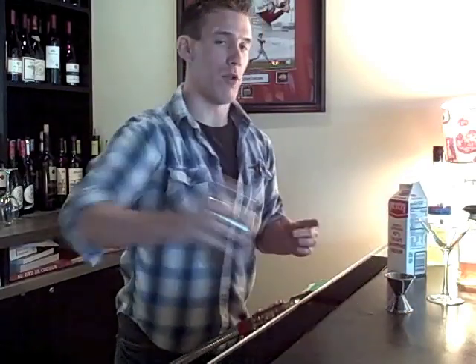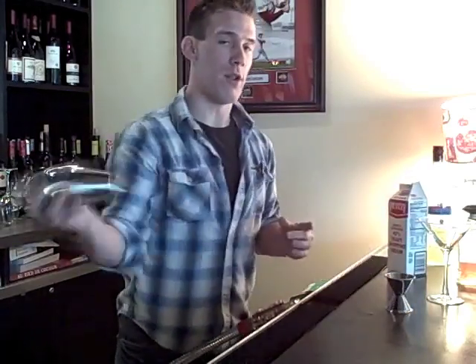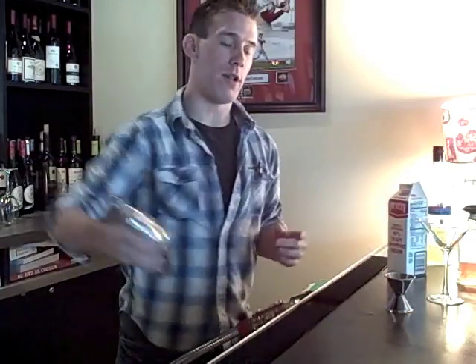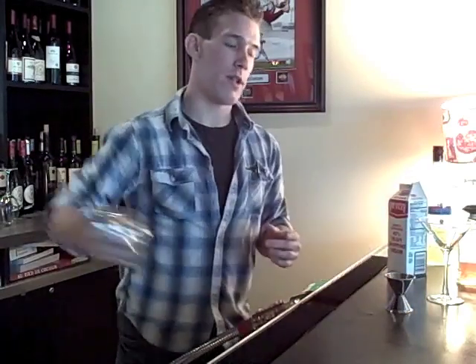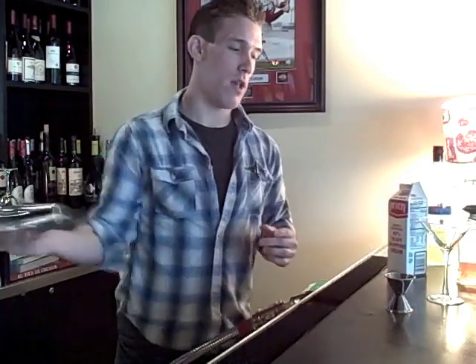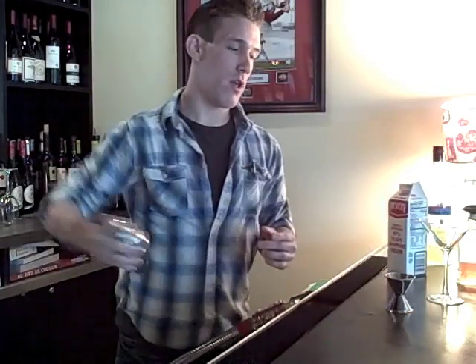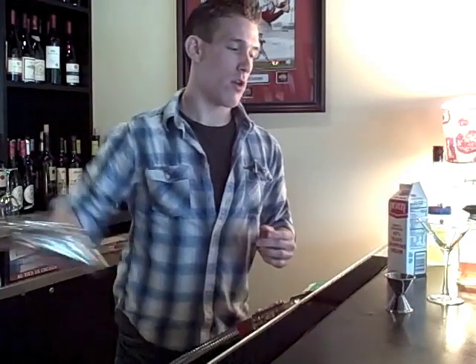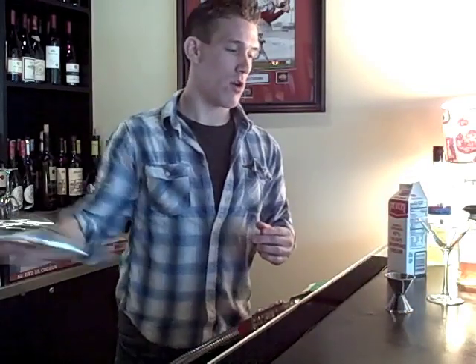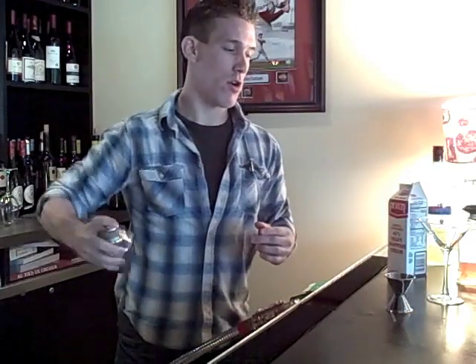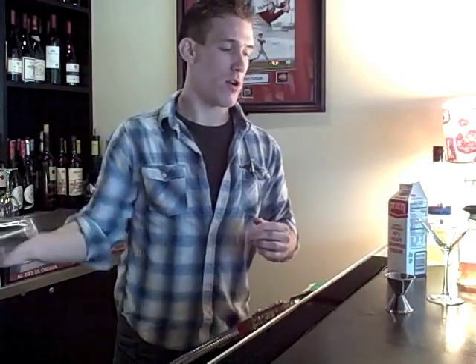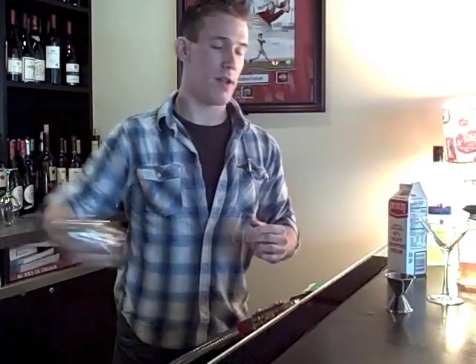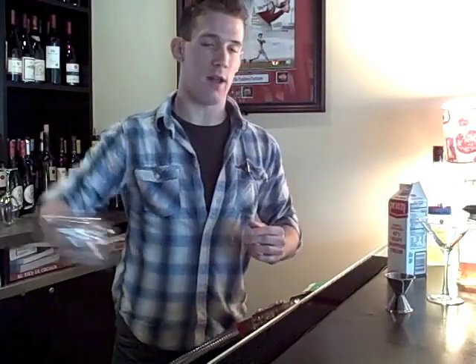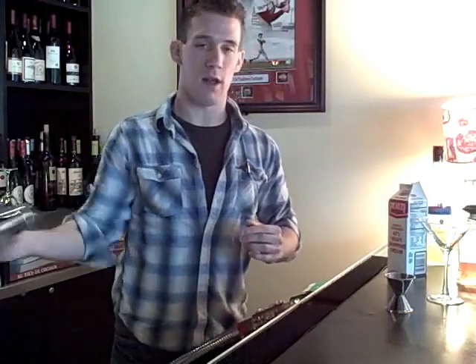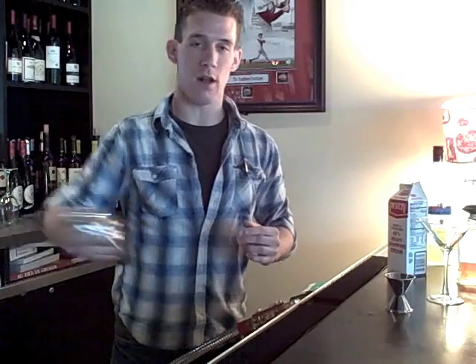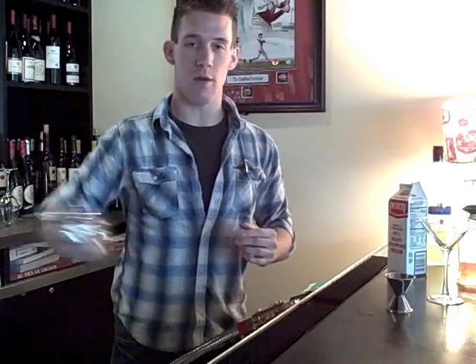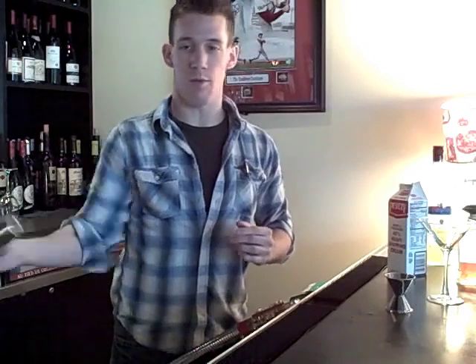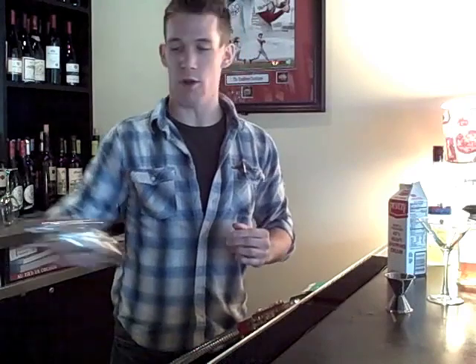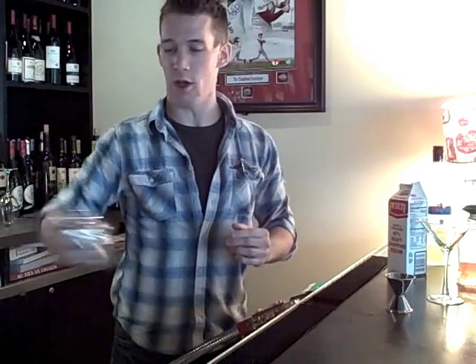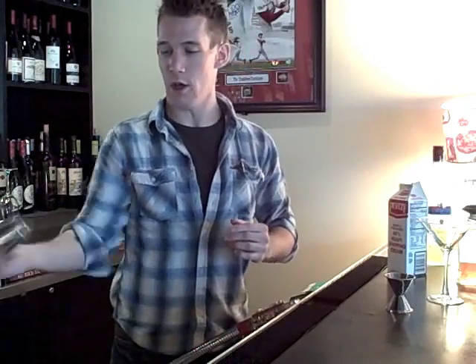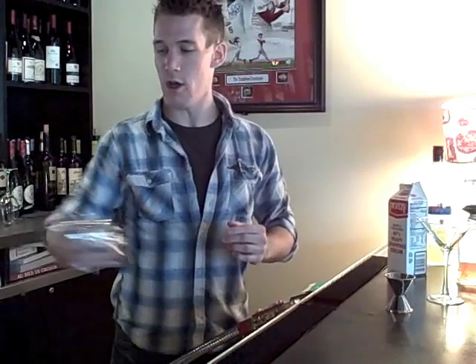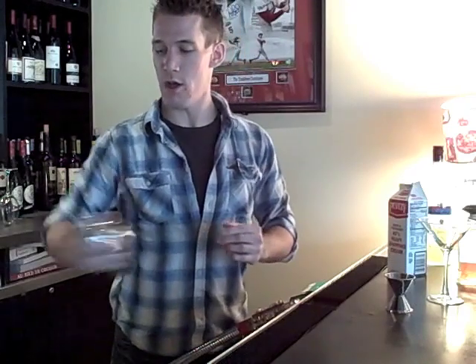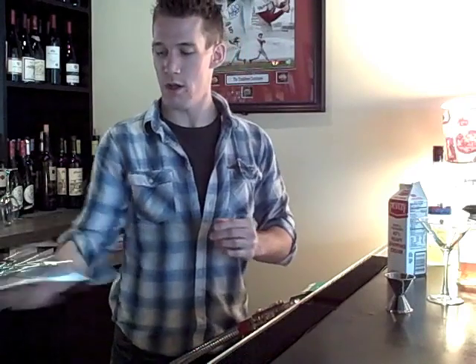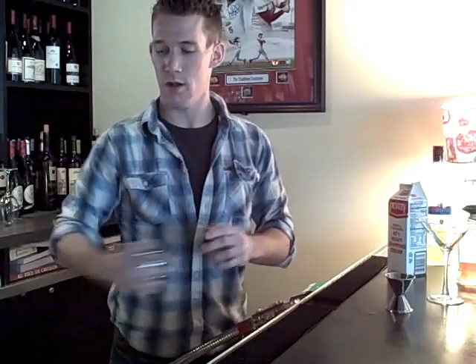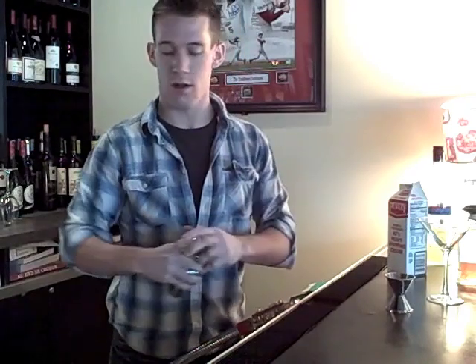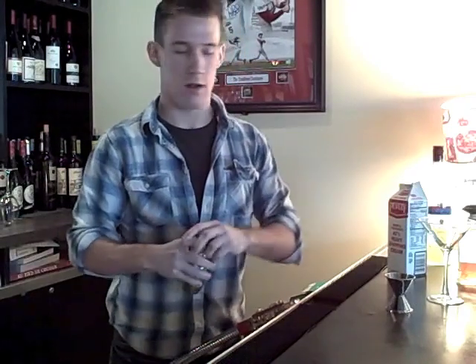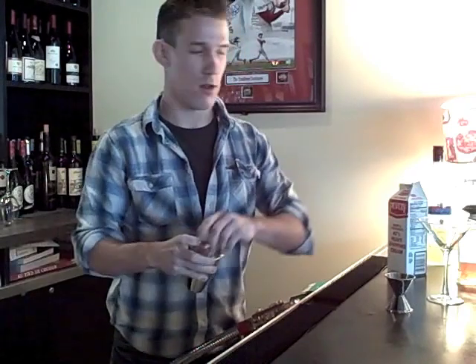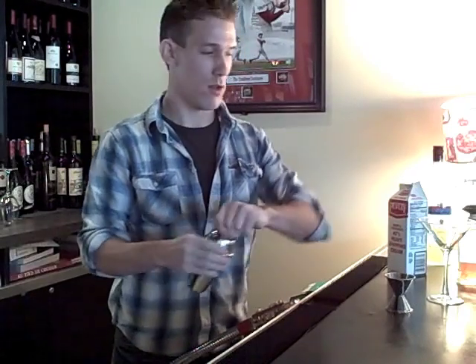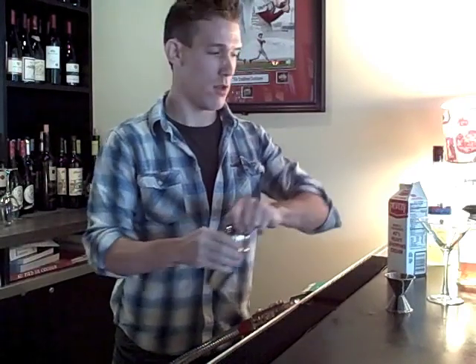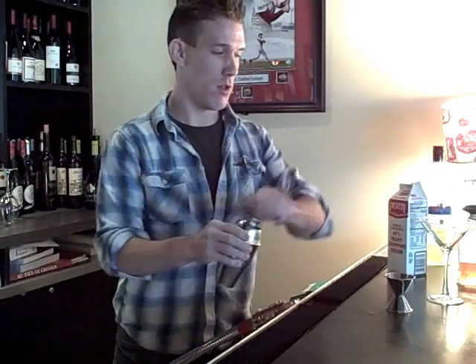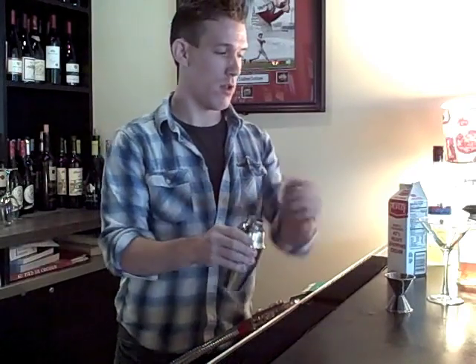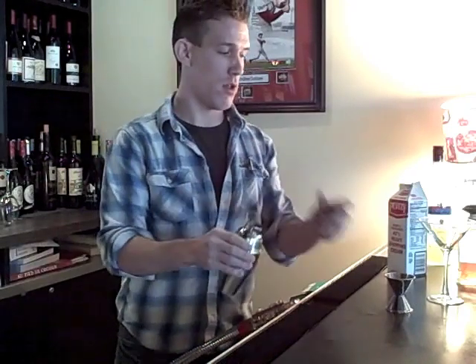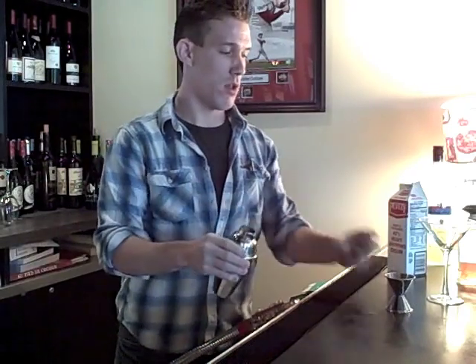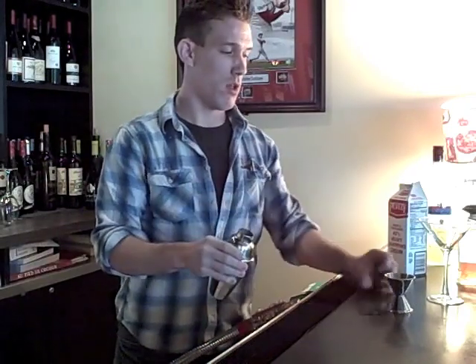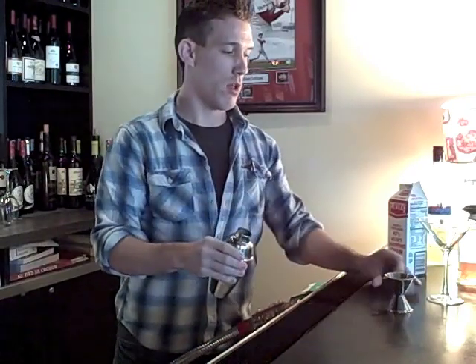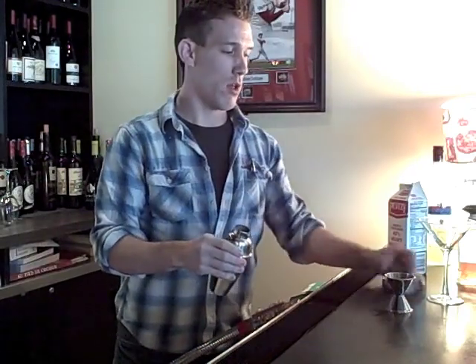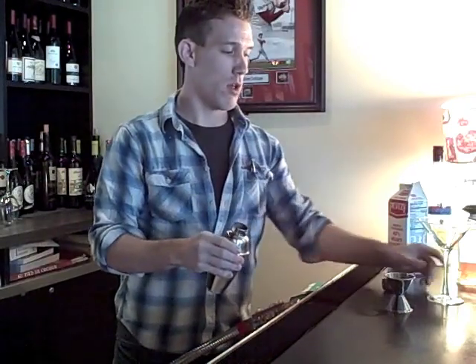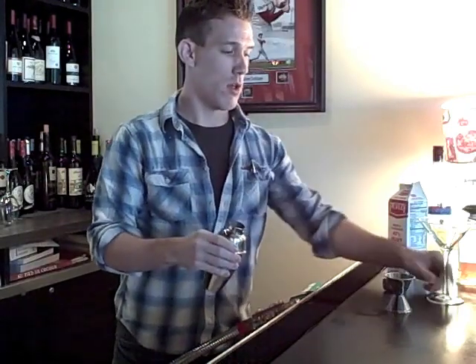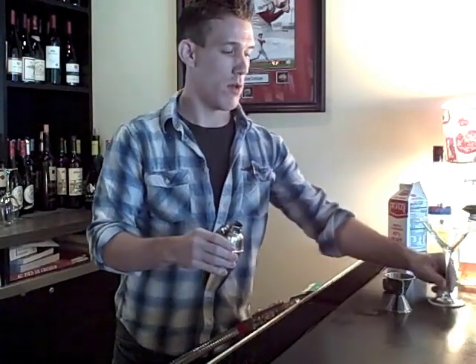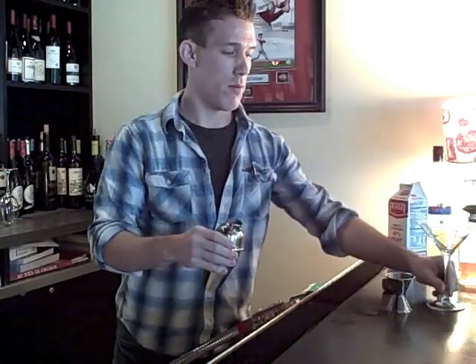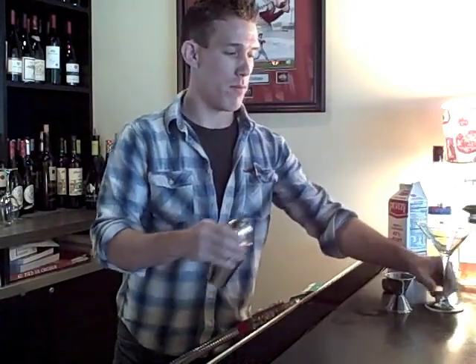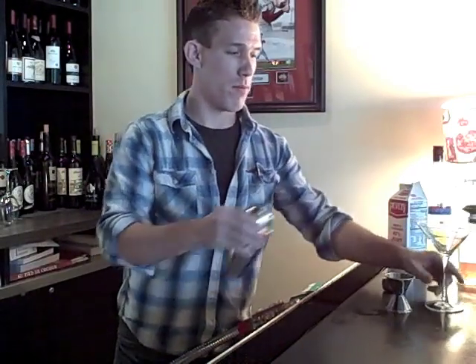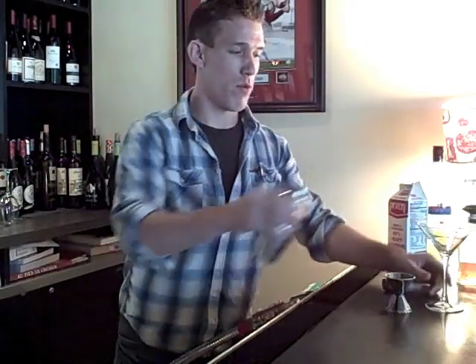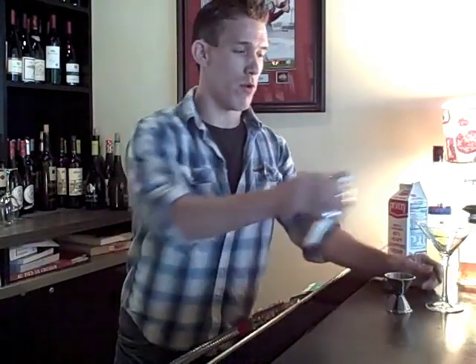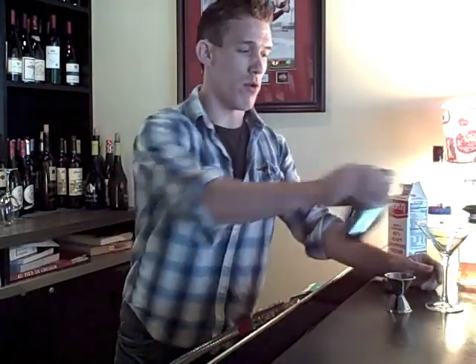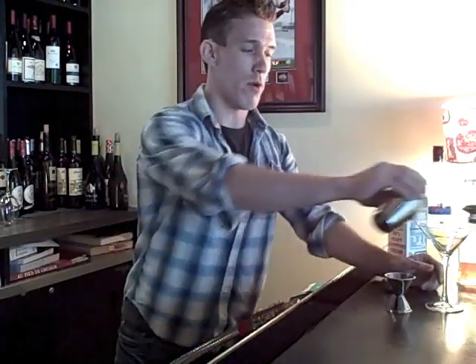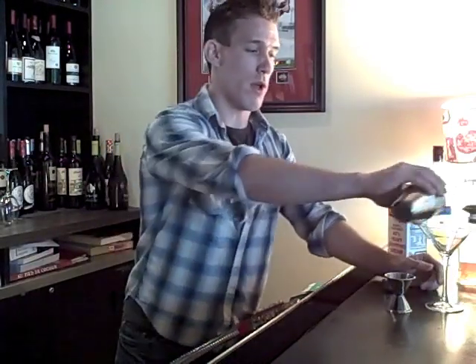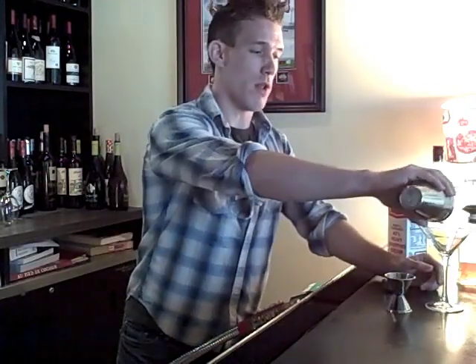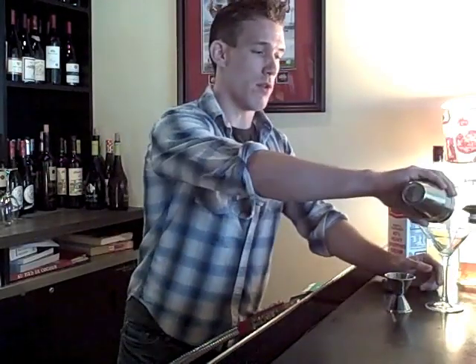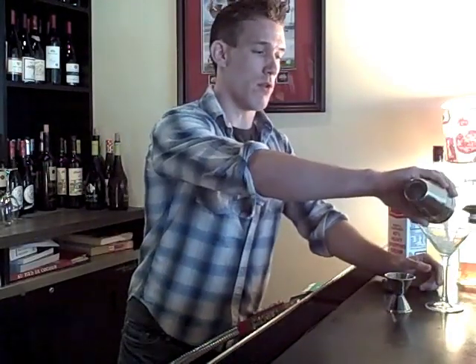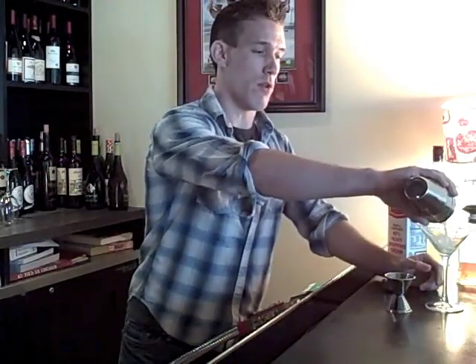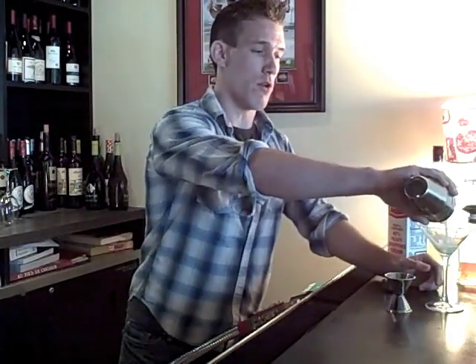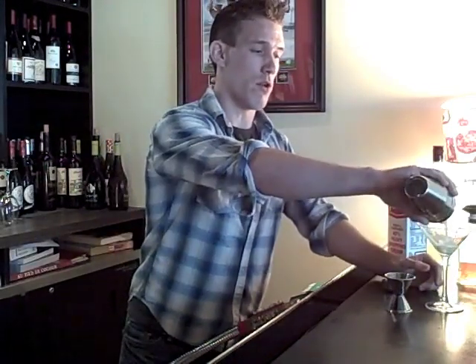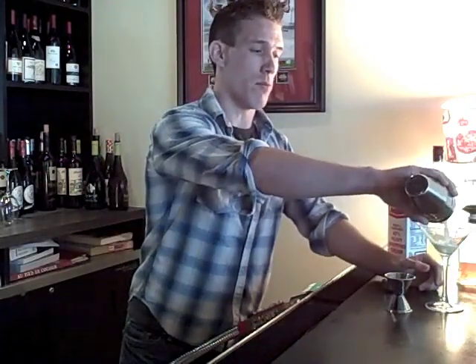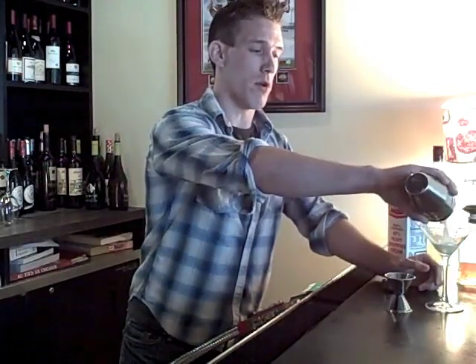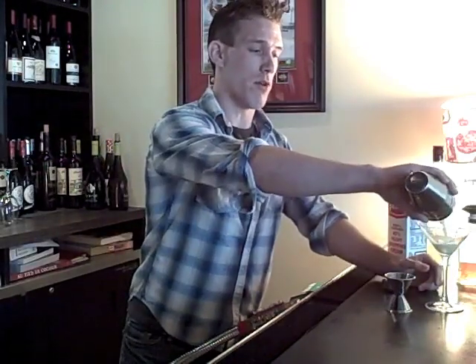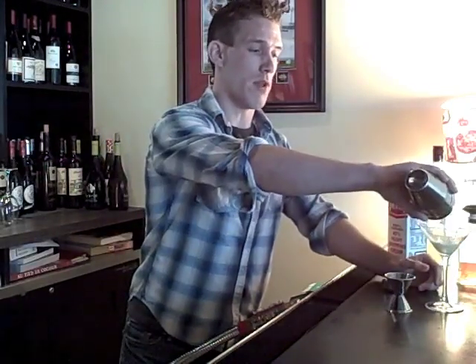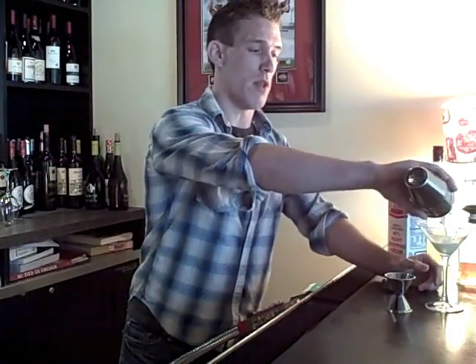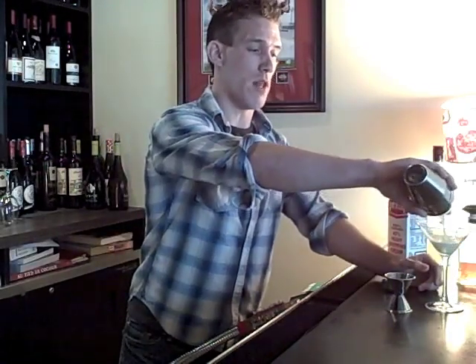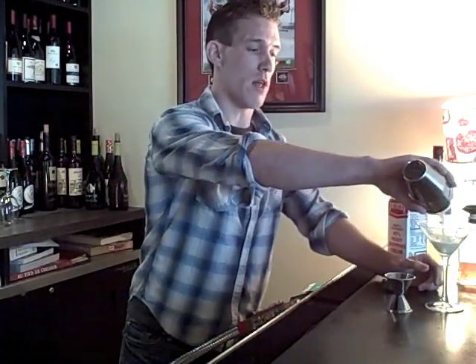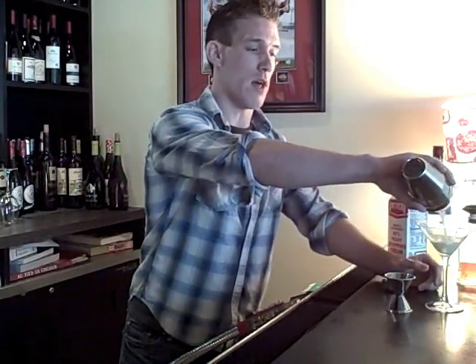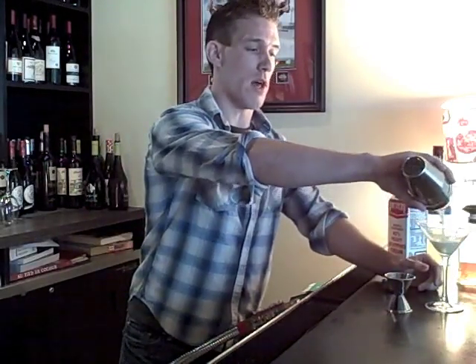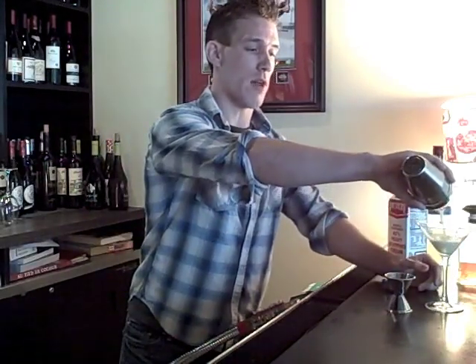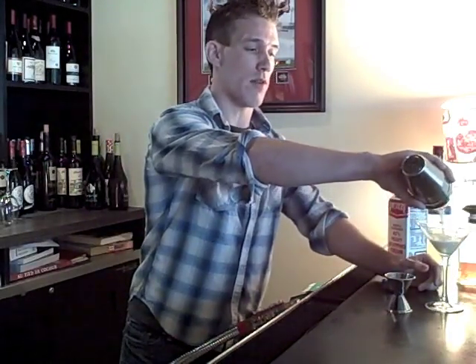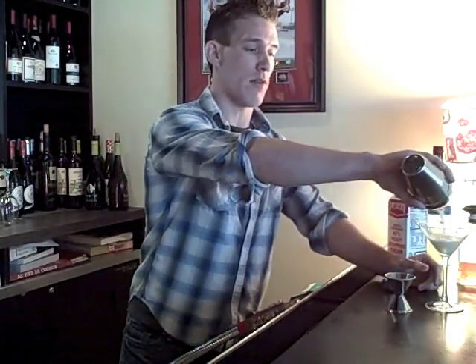Shake it up pretty good. Pour it into your martini glass.